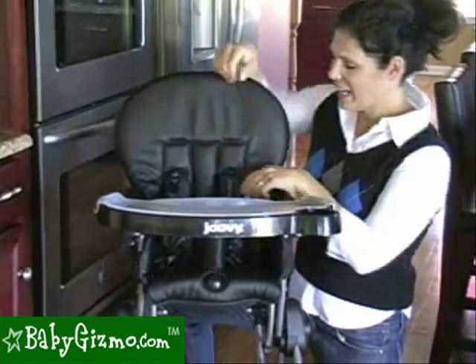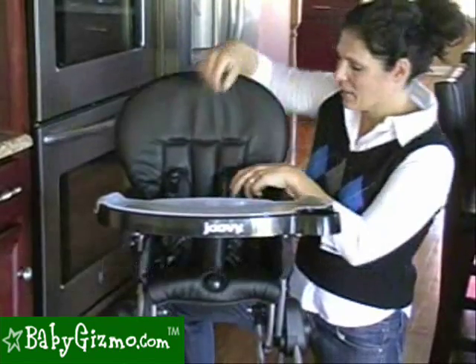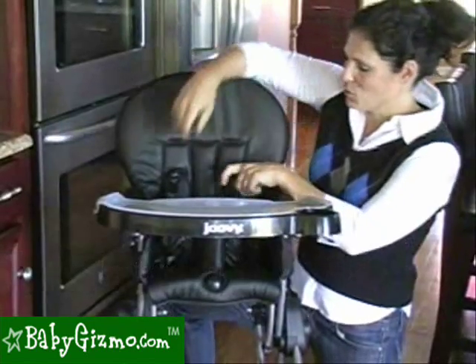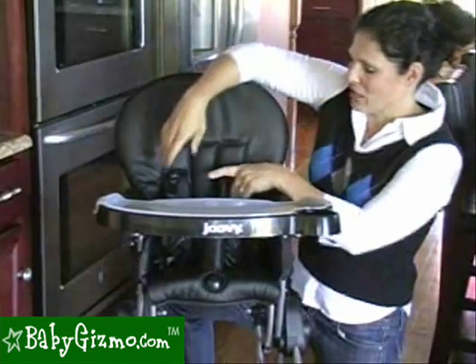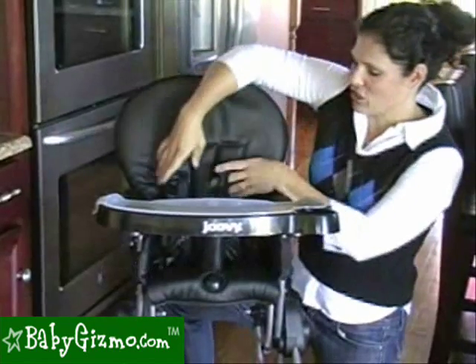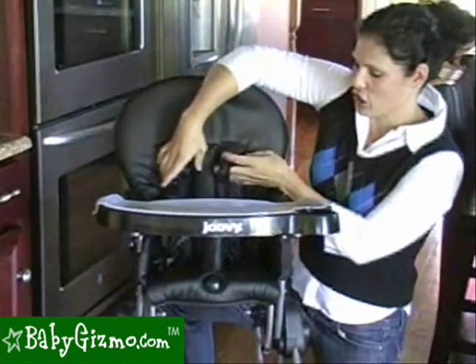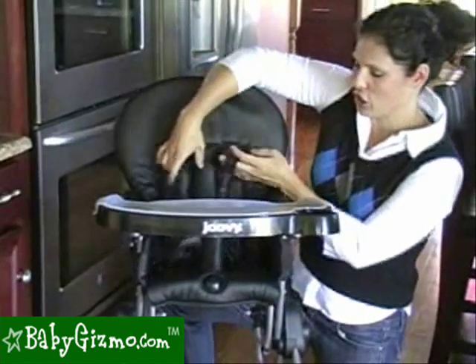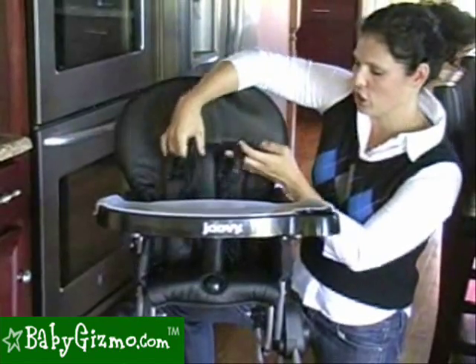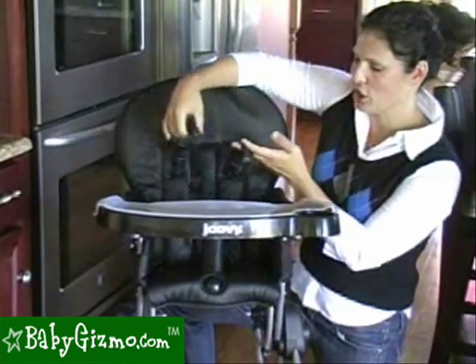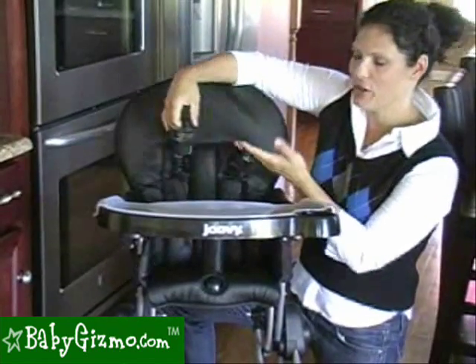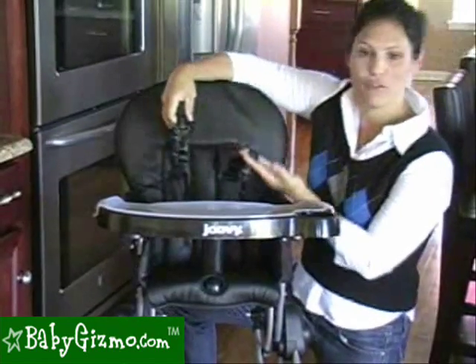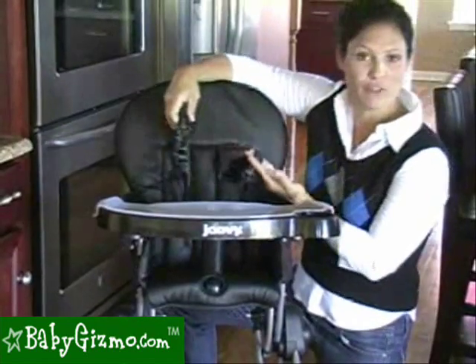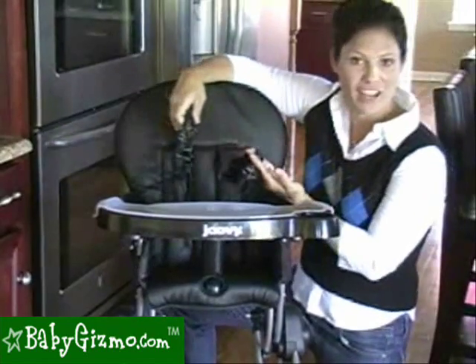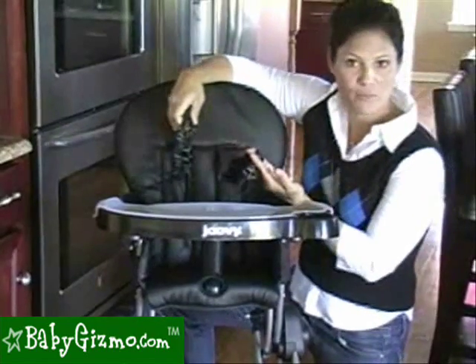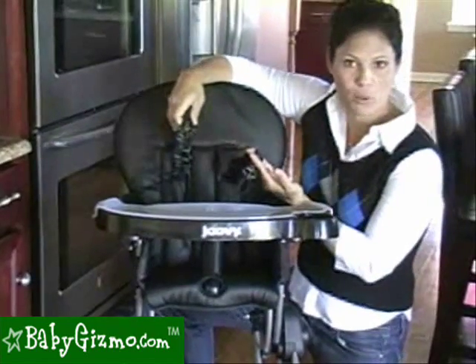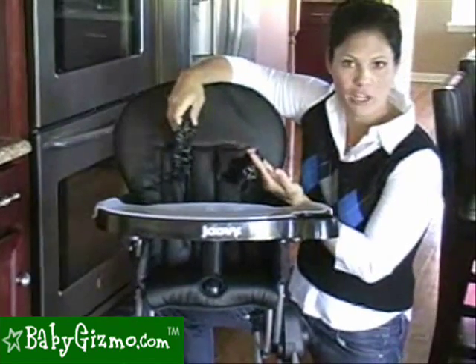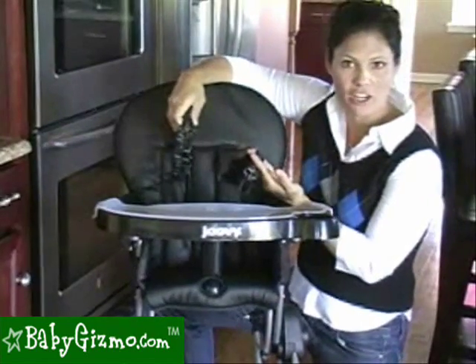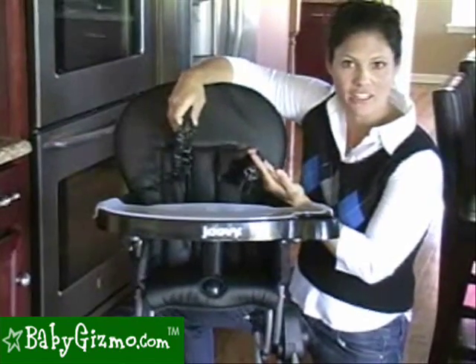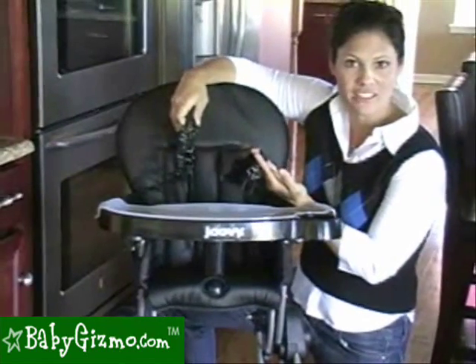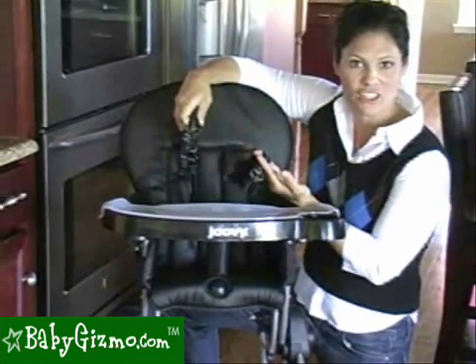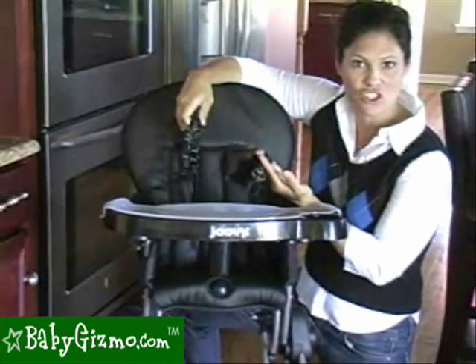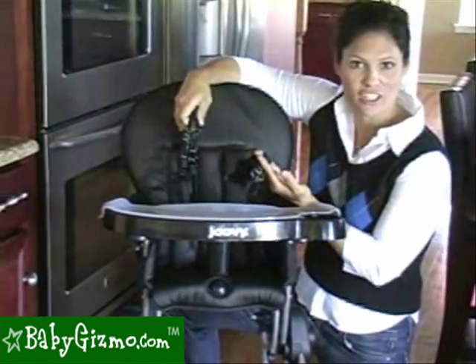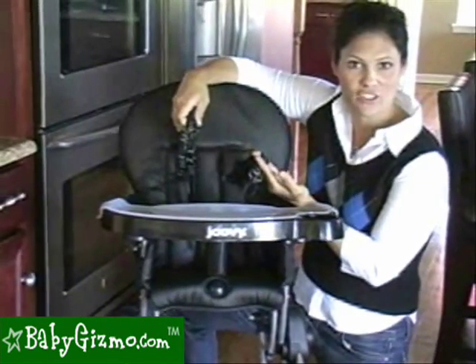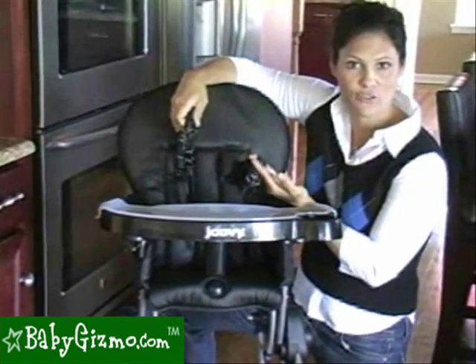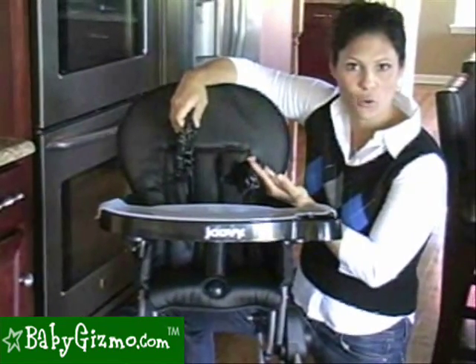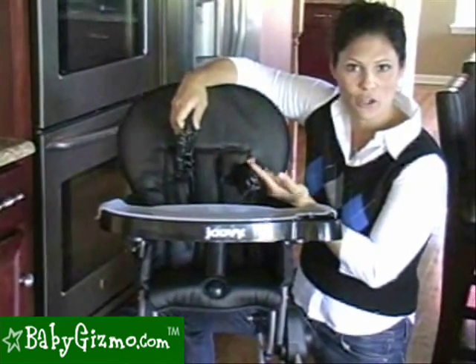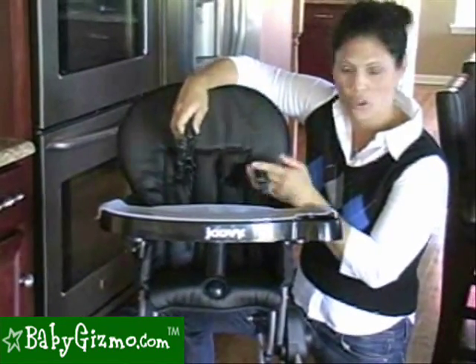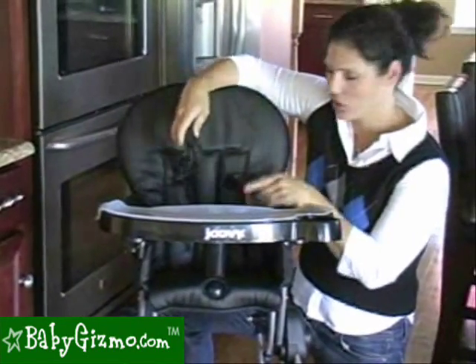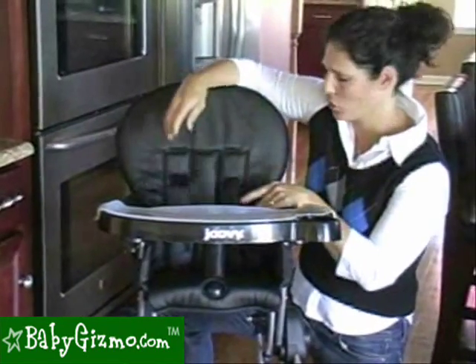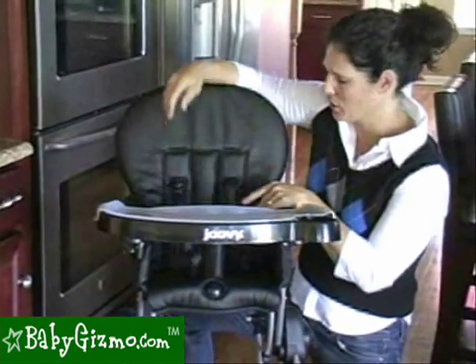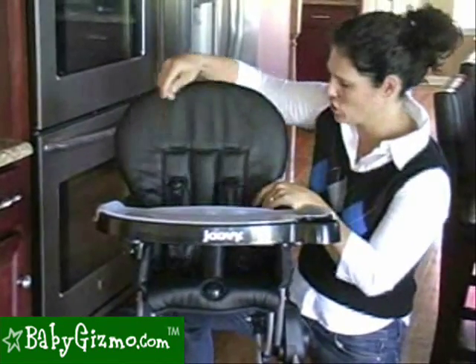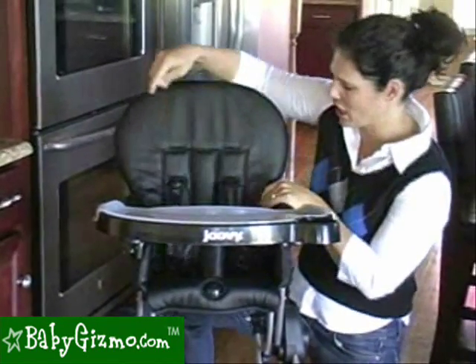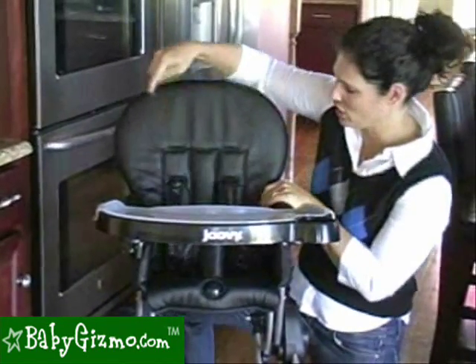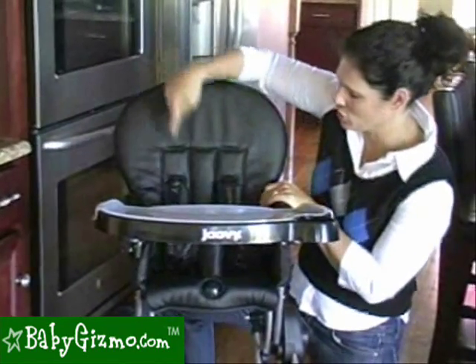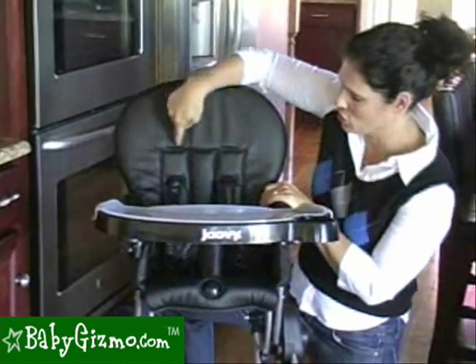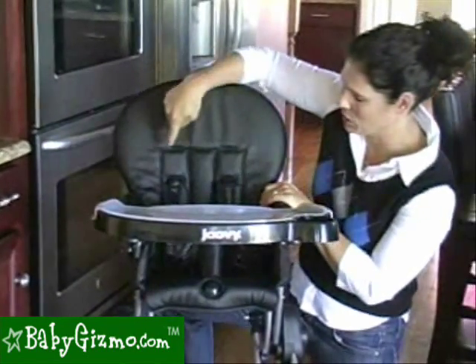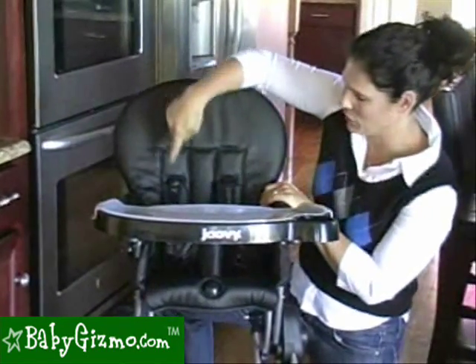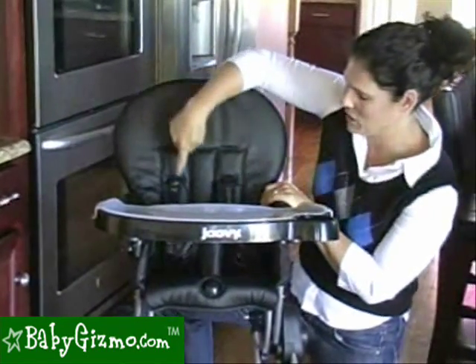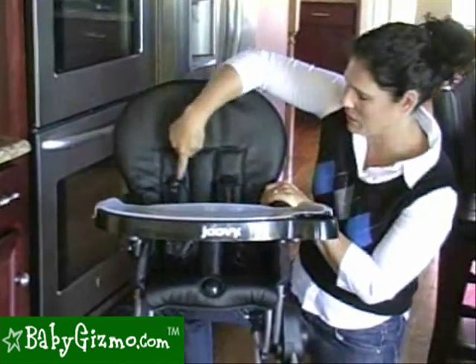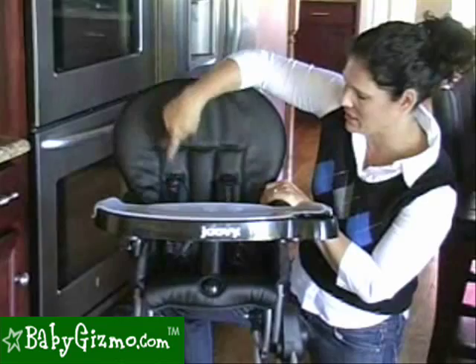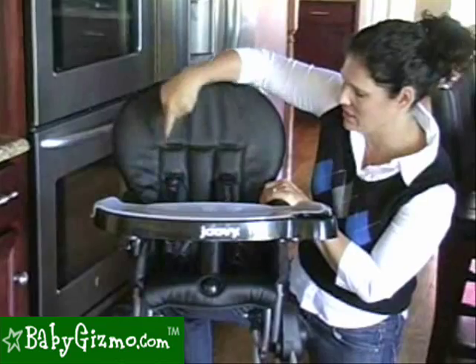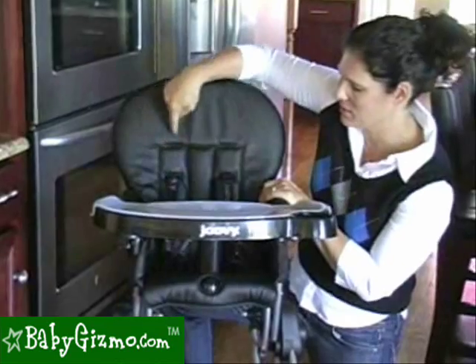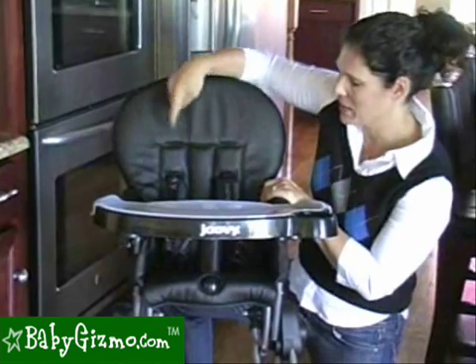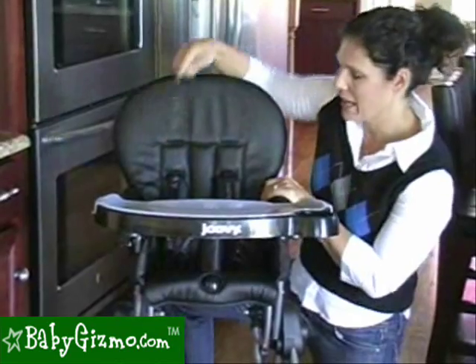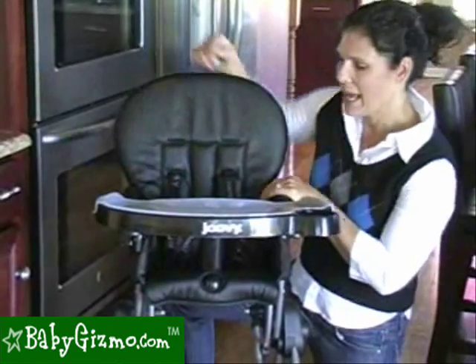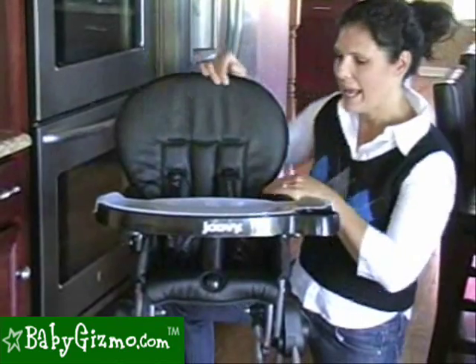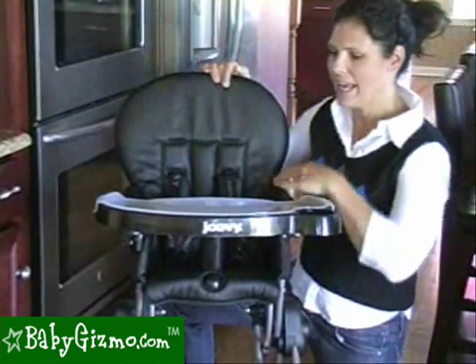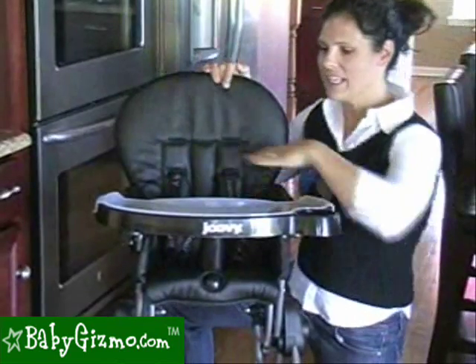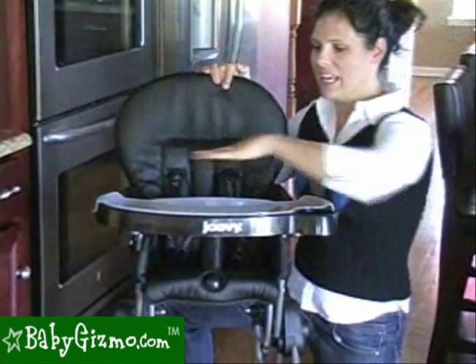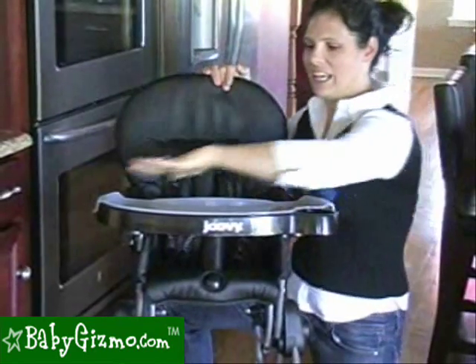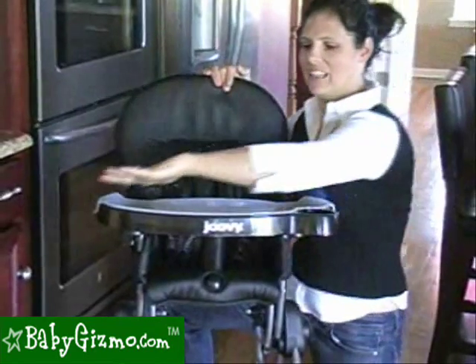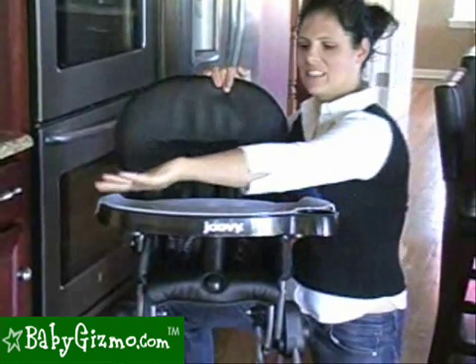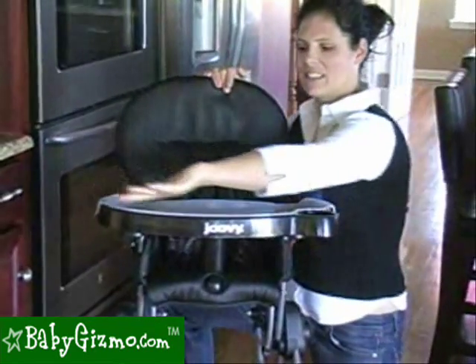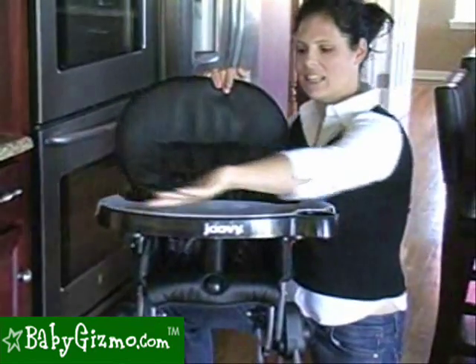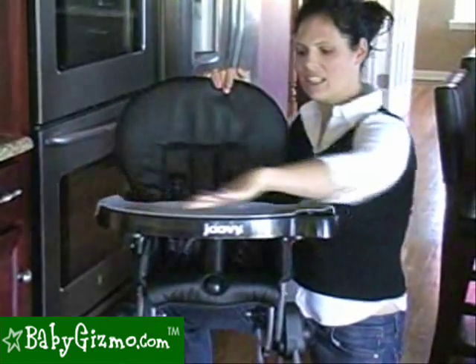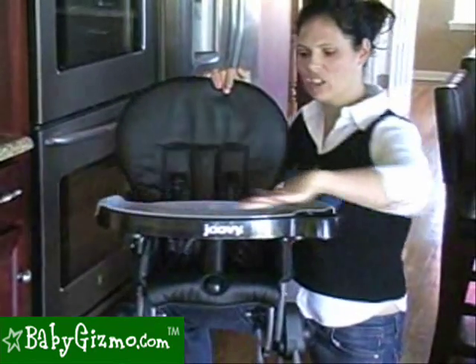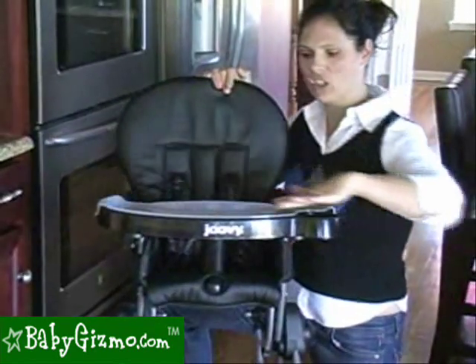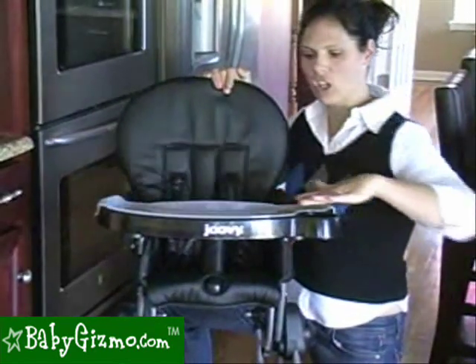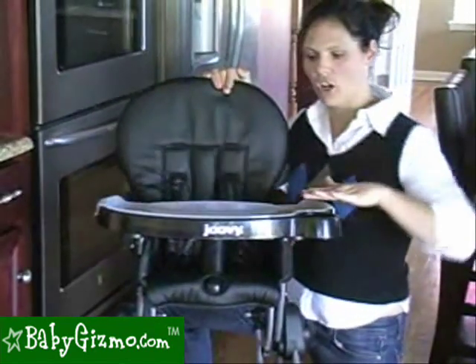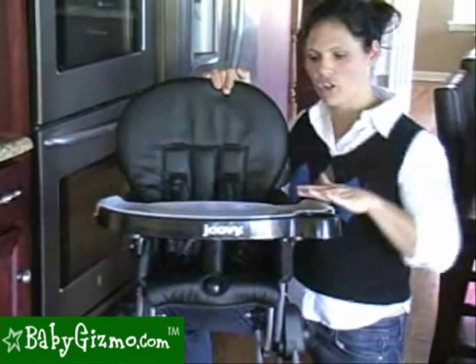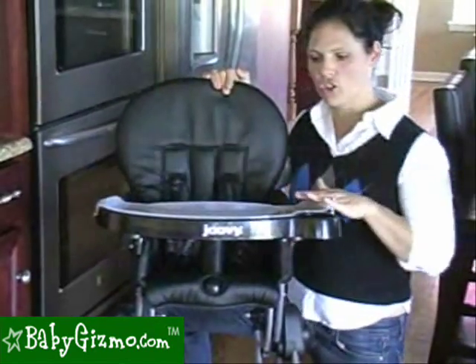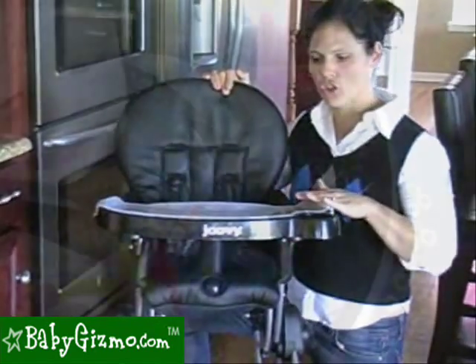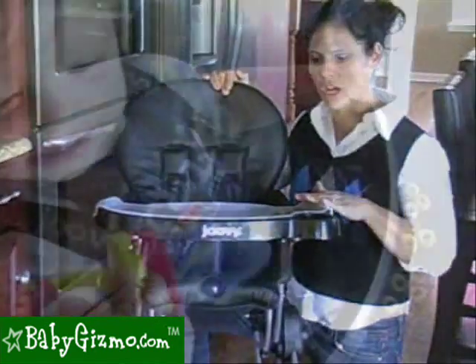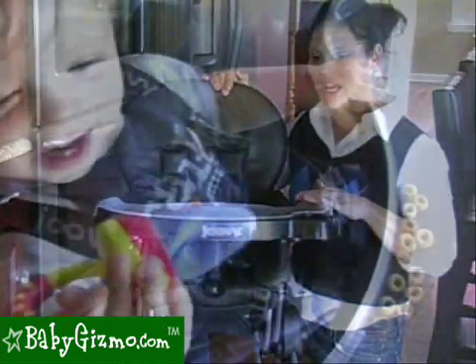It comes with a secure five-point harness that's great for your growing child. There are two different spaces, and it has this nice large tray.